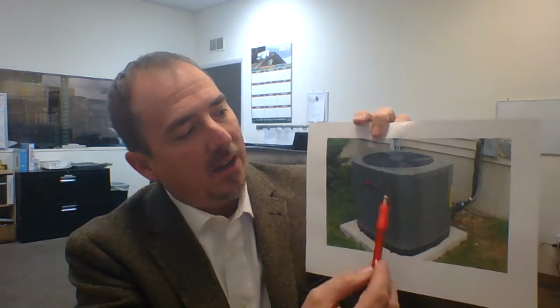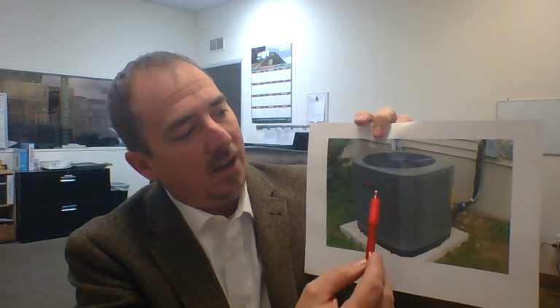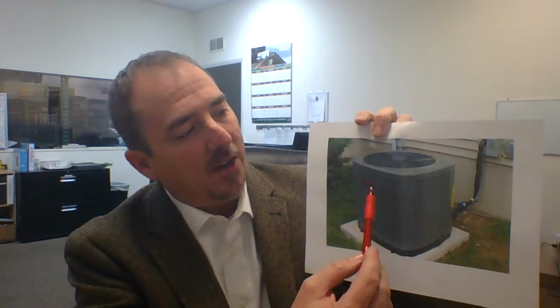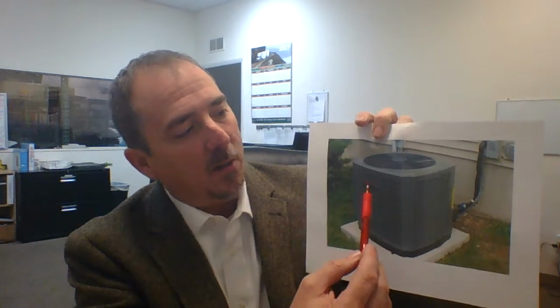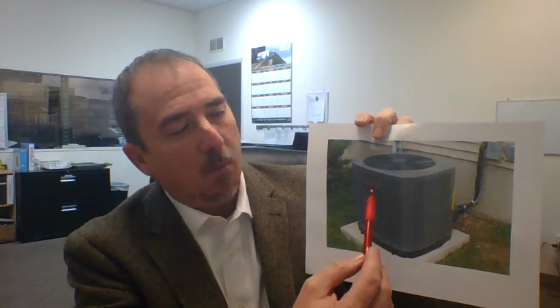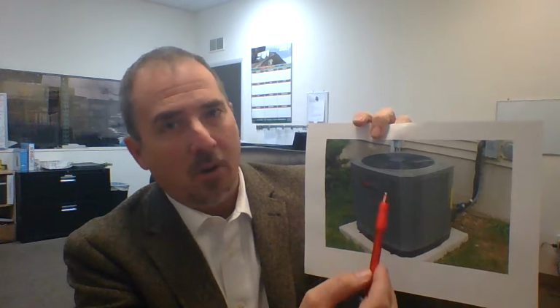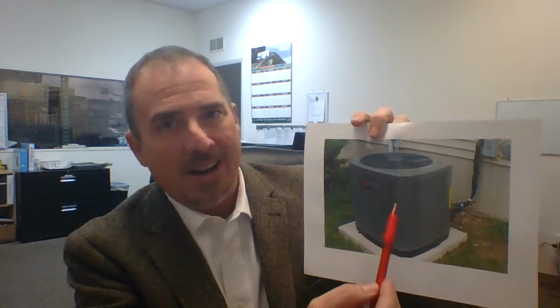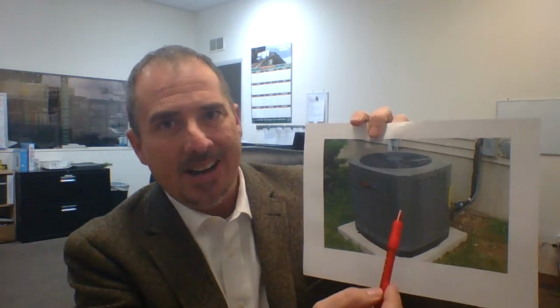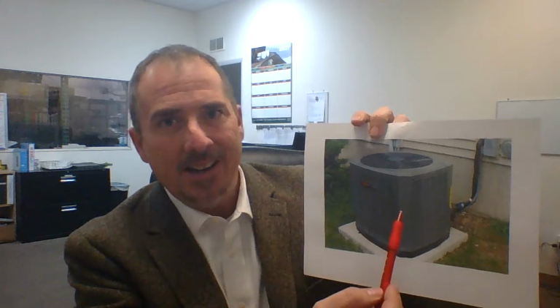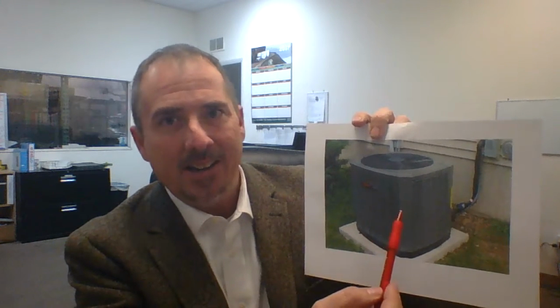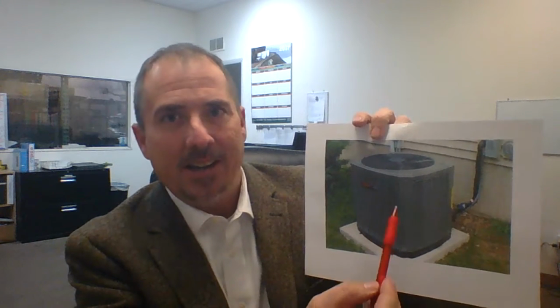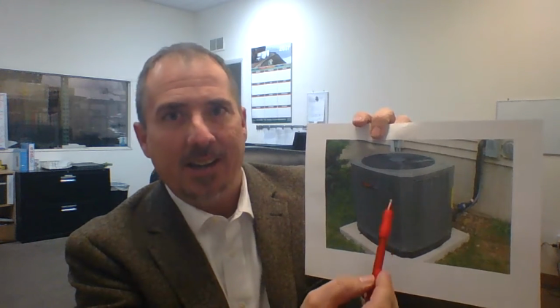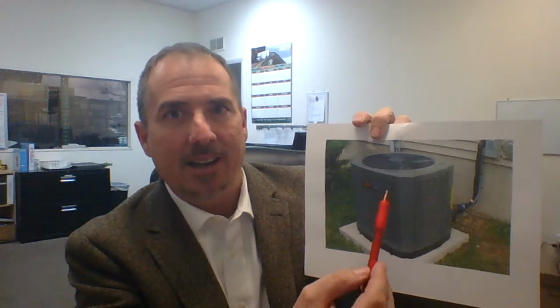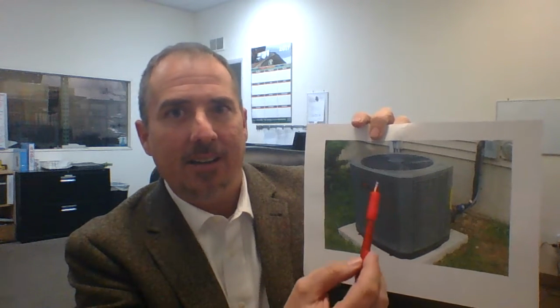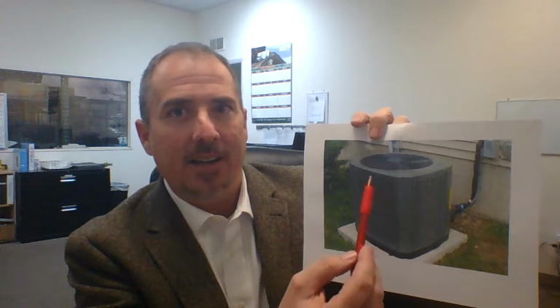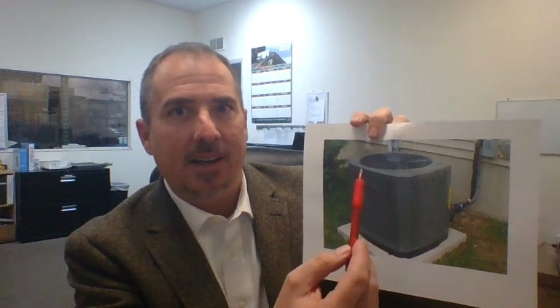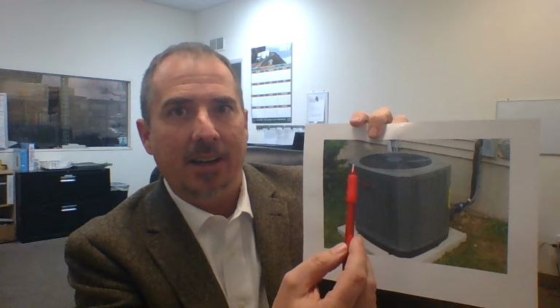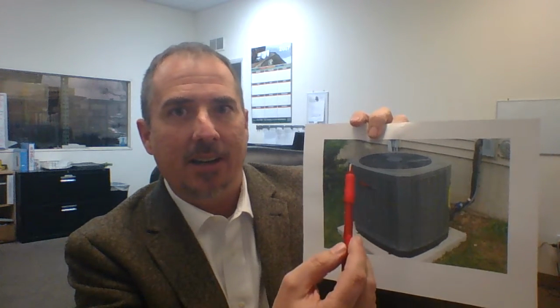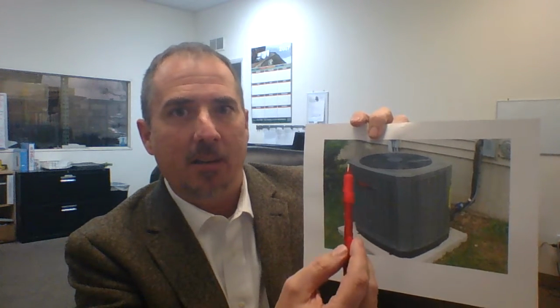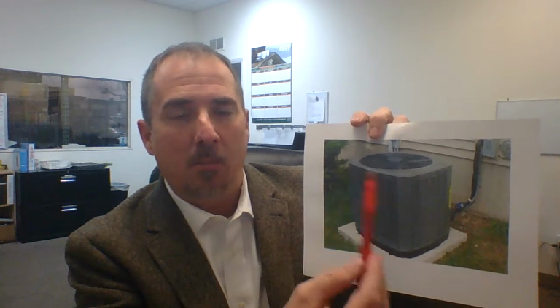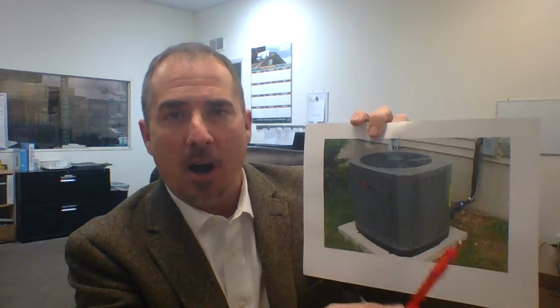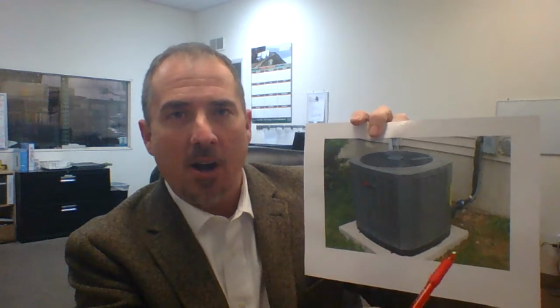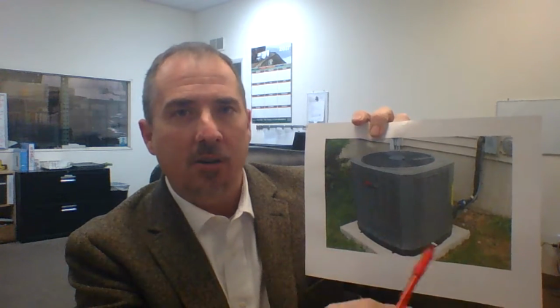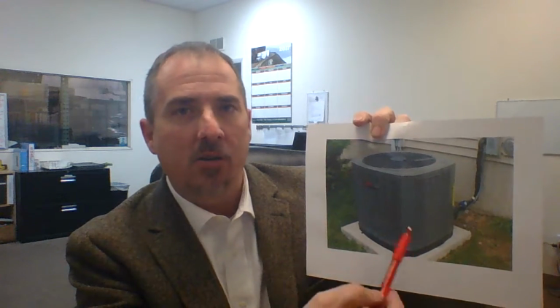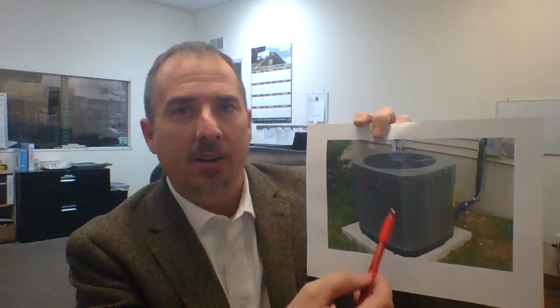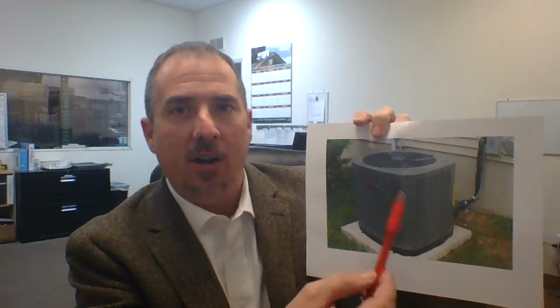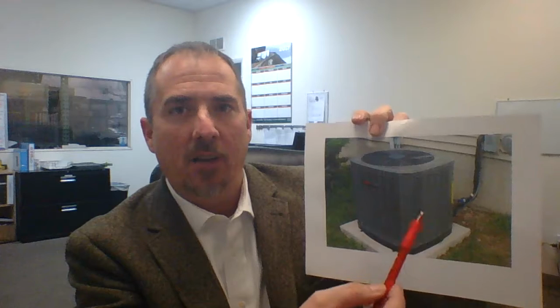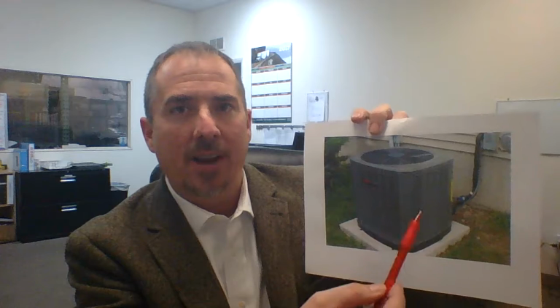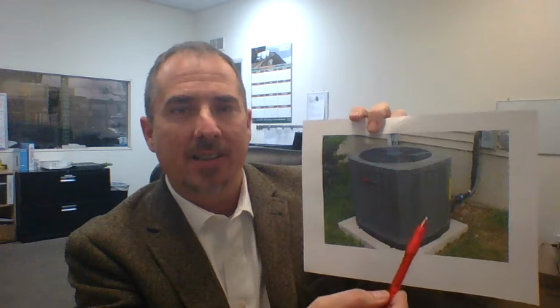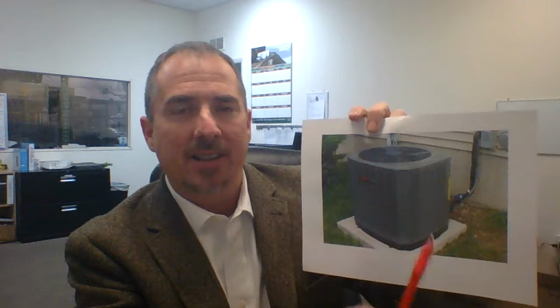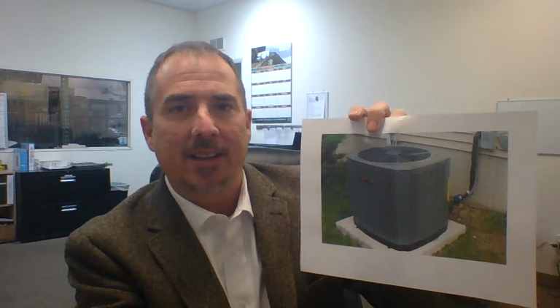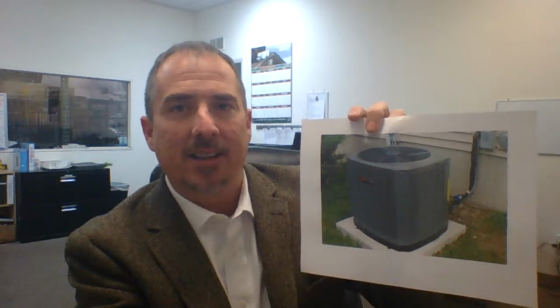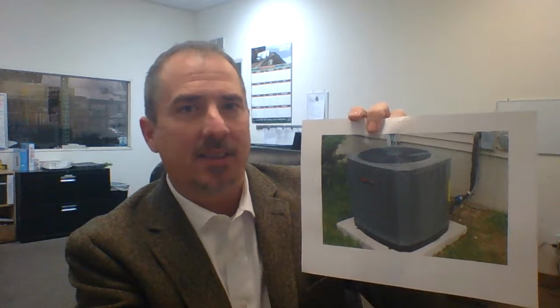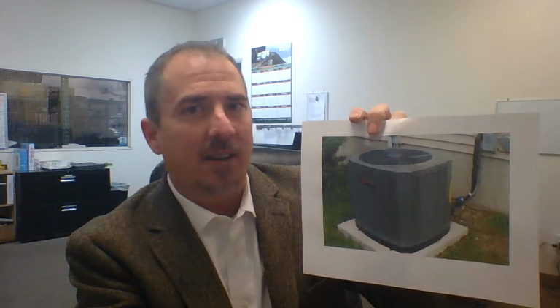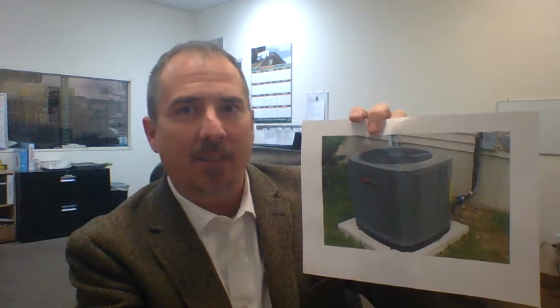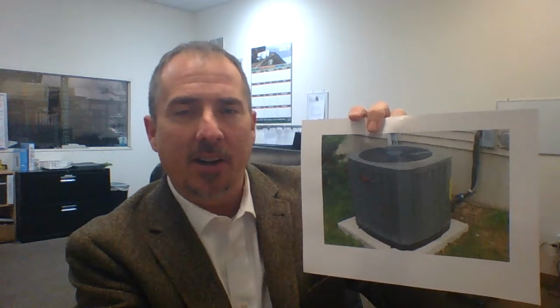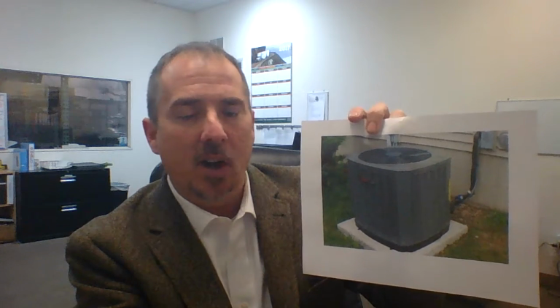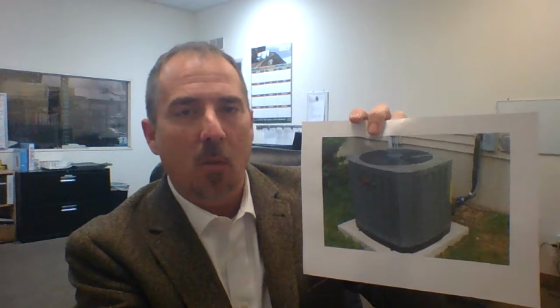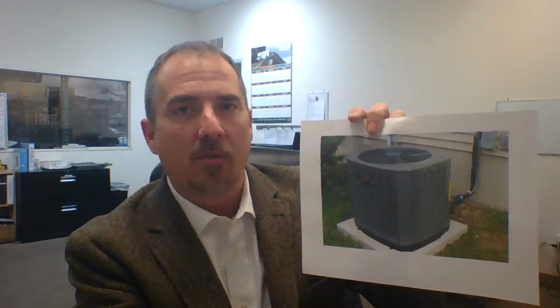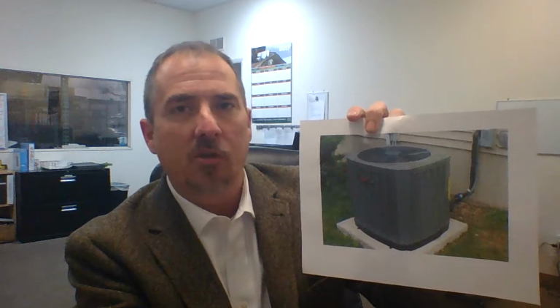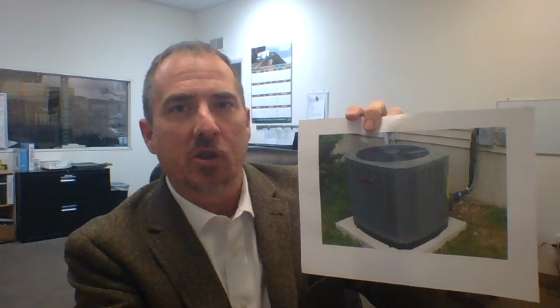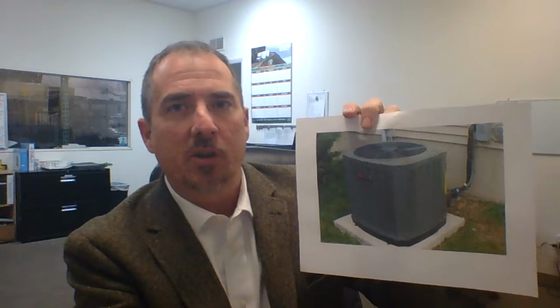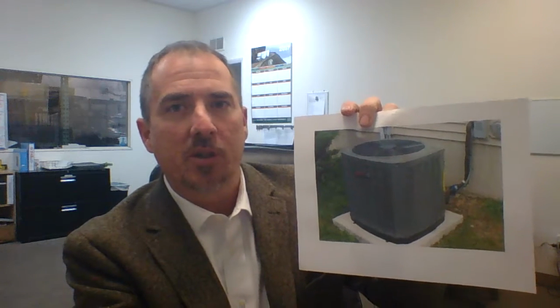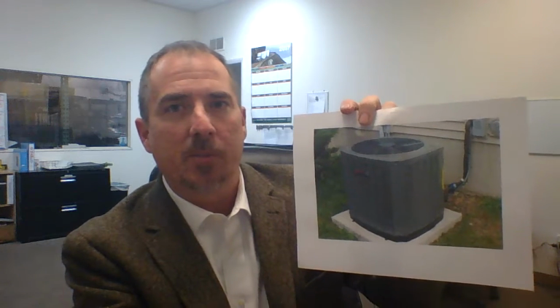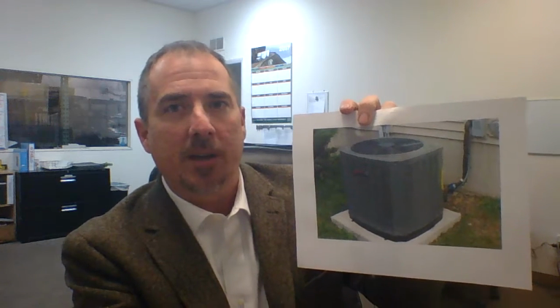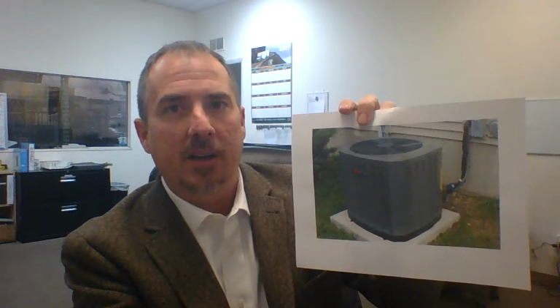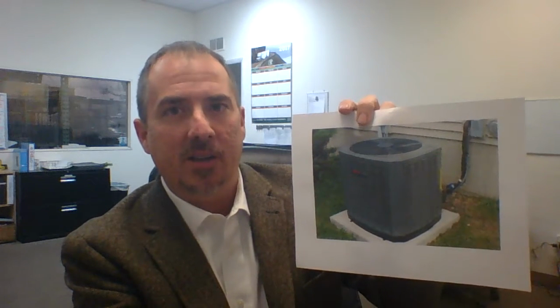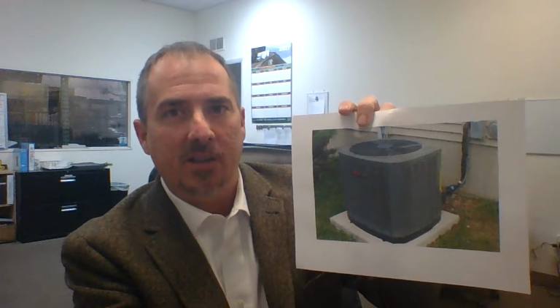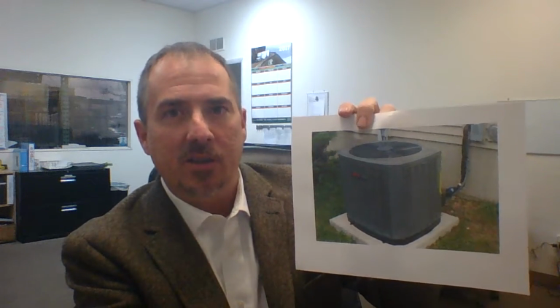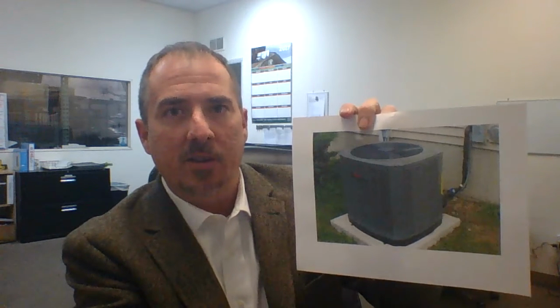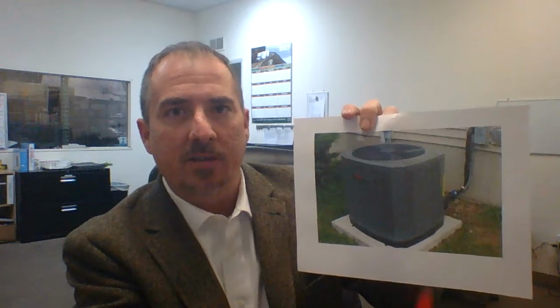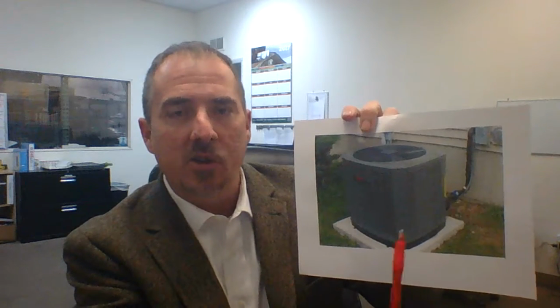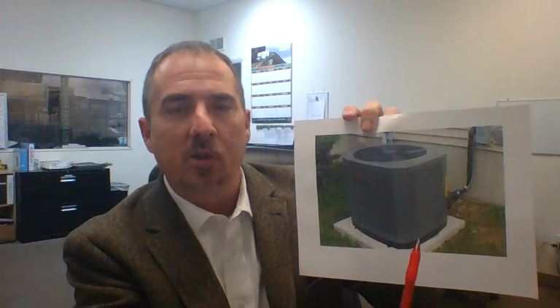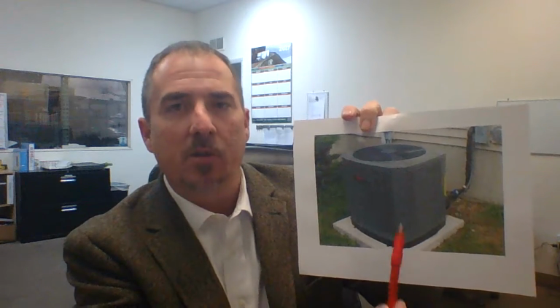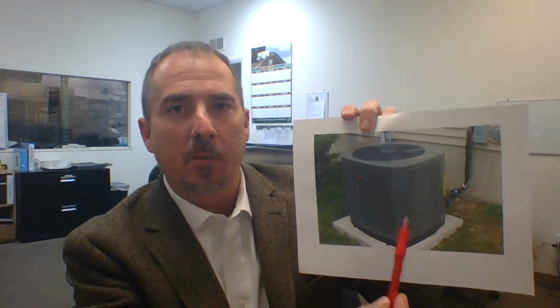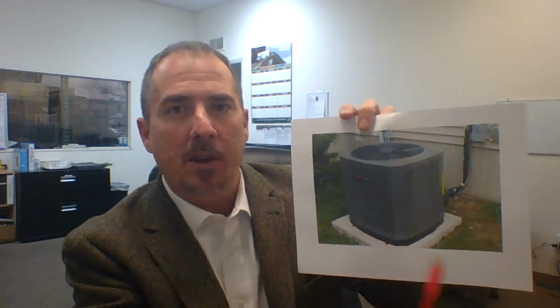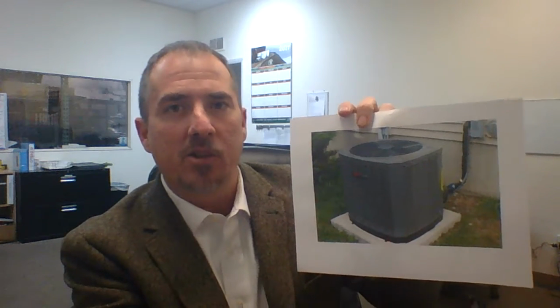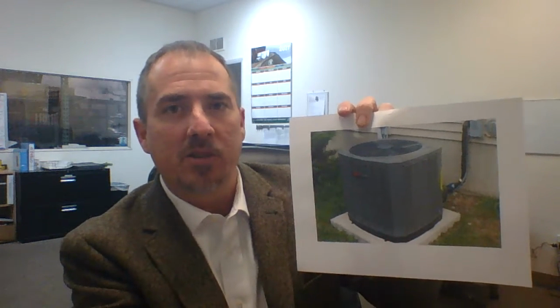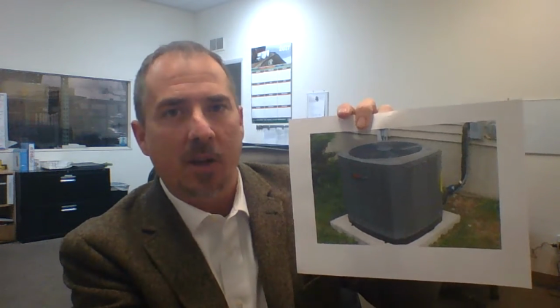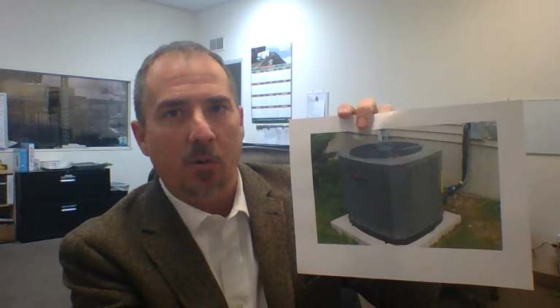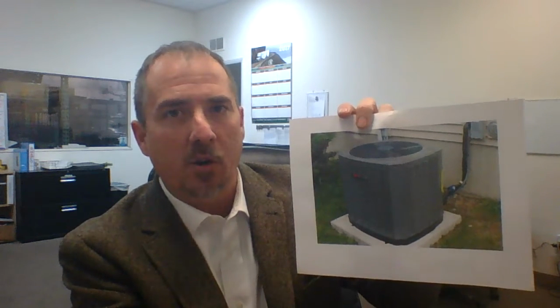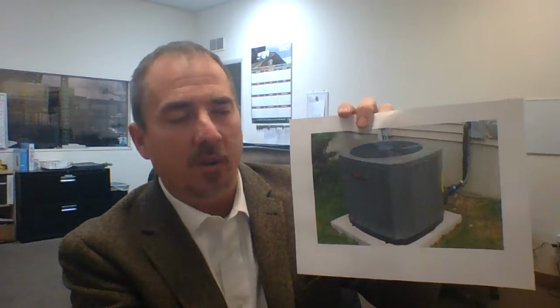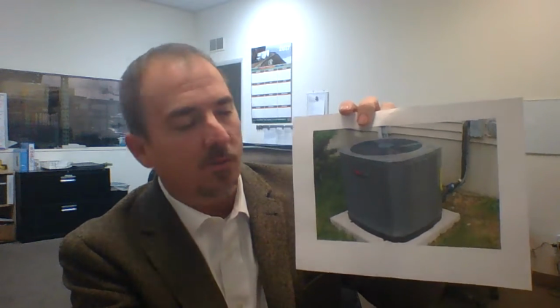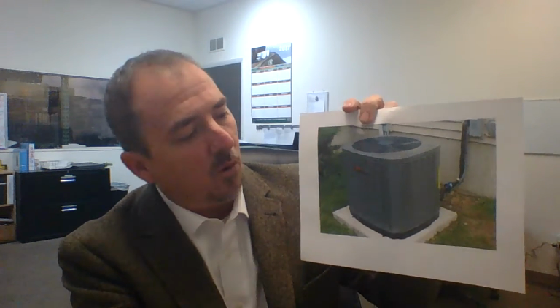The brand and the model and all that — it's not very helpful to us, because it's the physical dimensions that we're looking for.